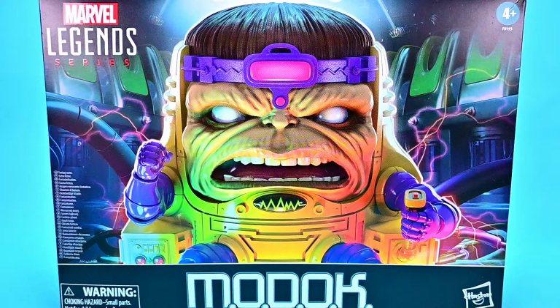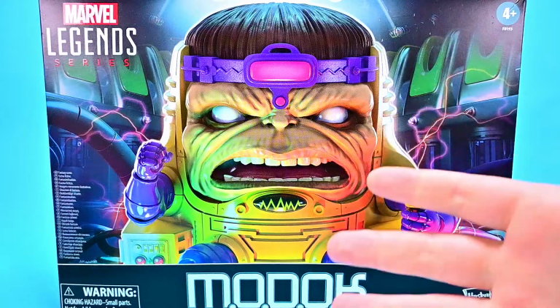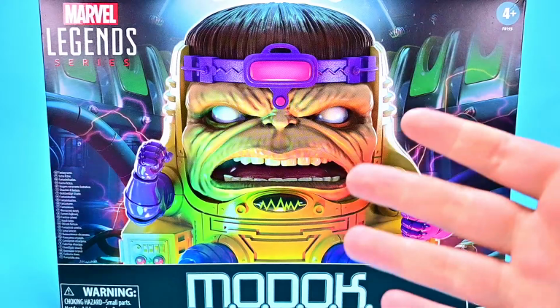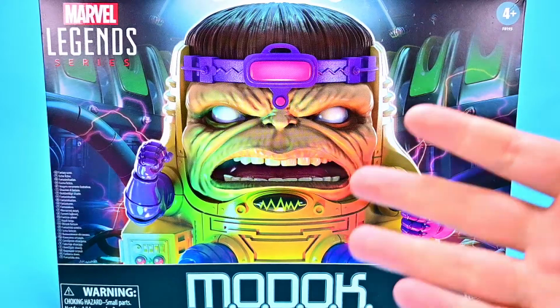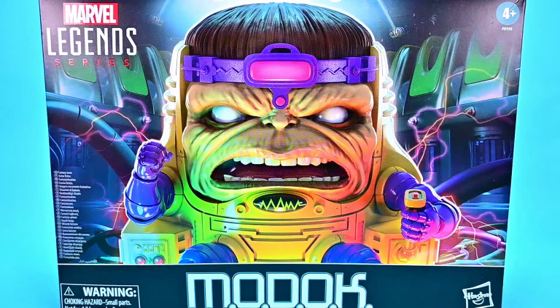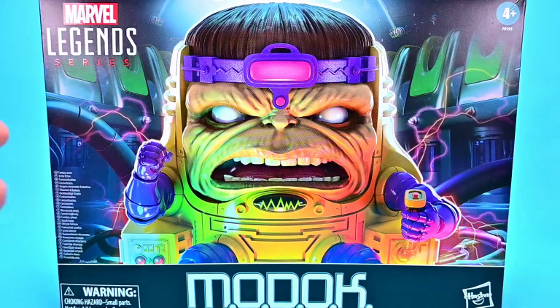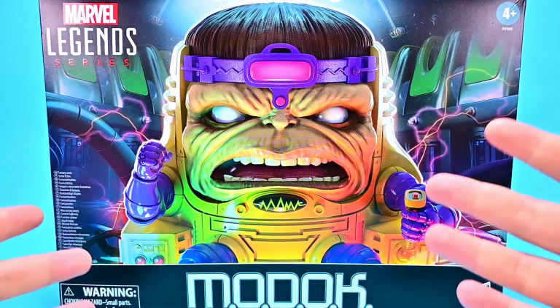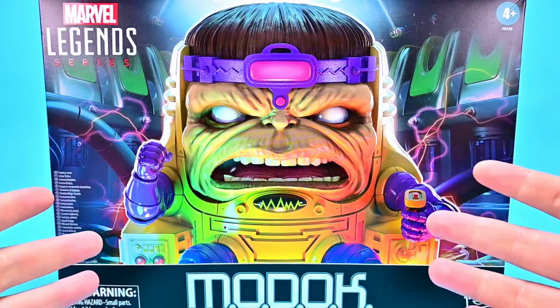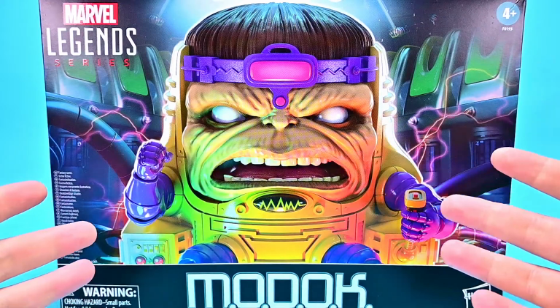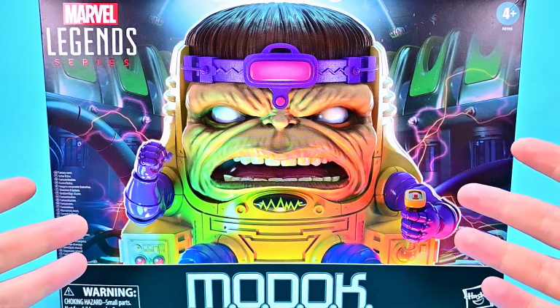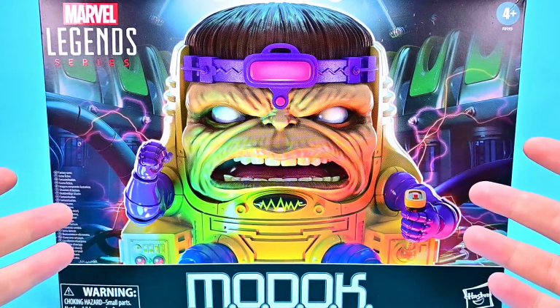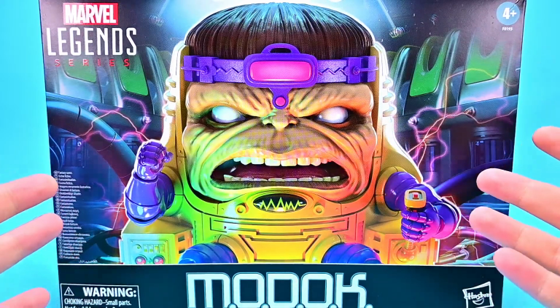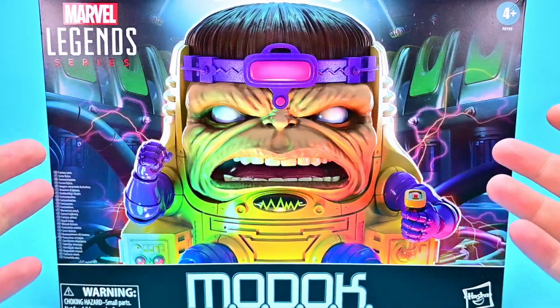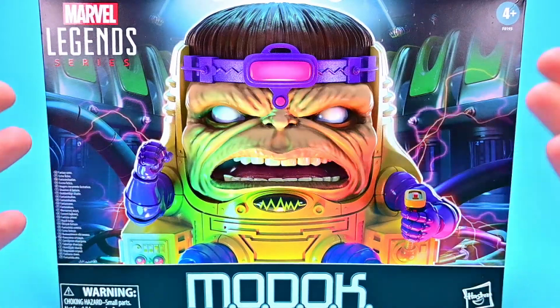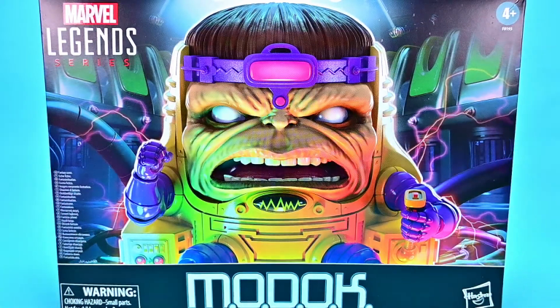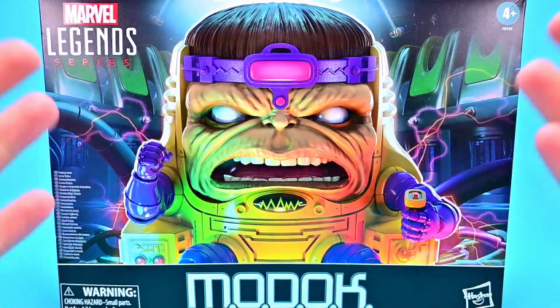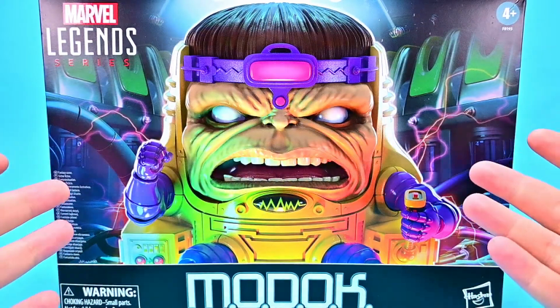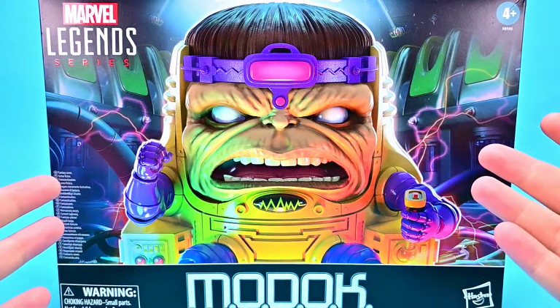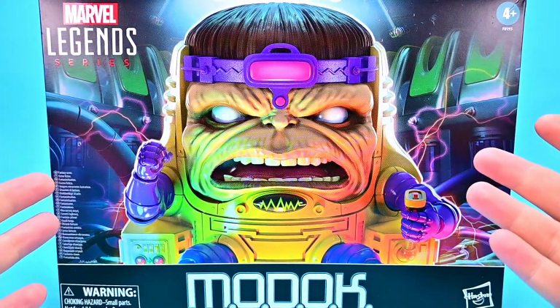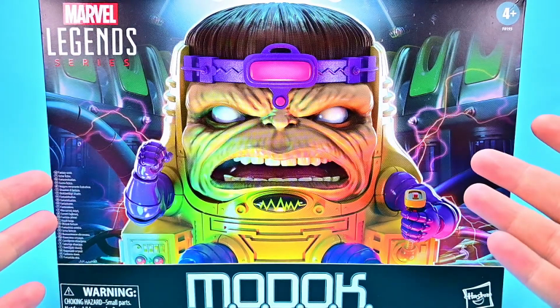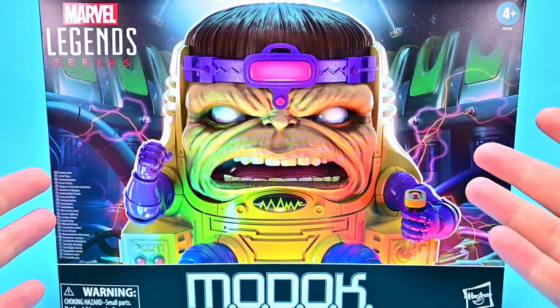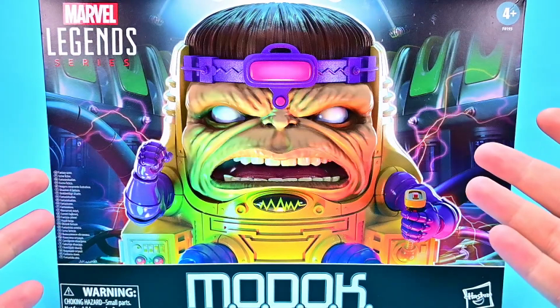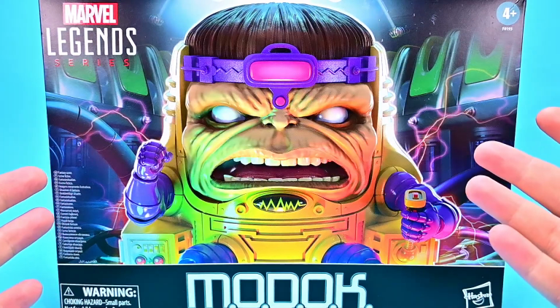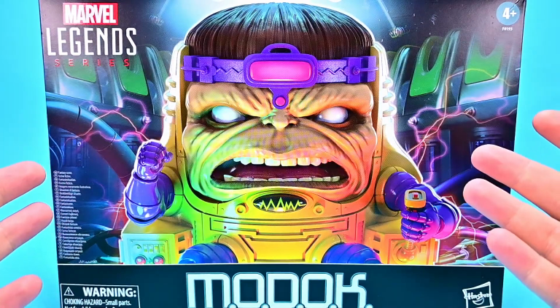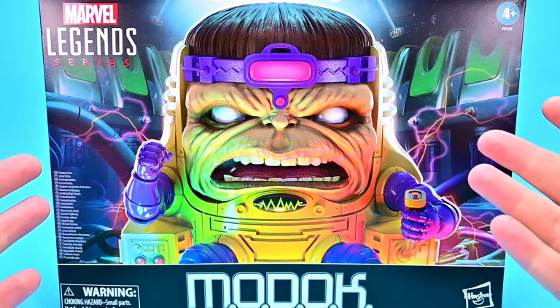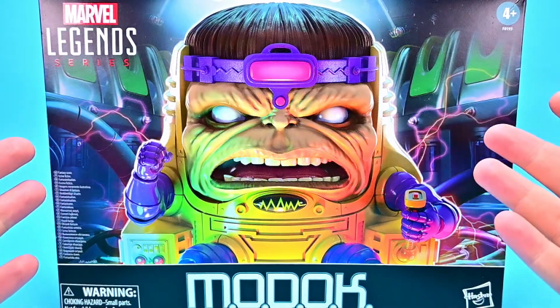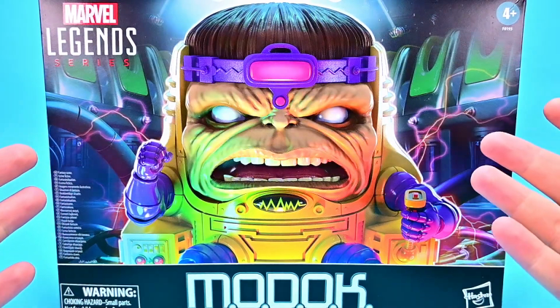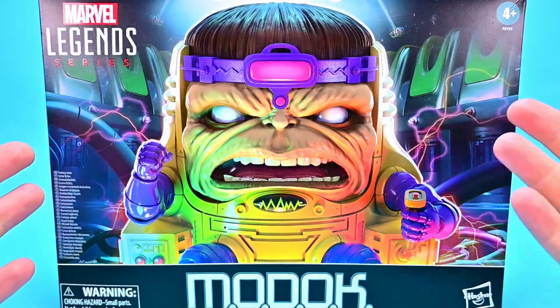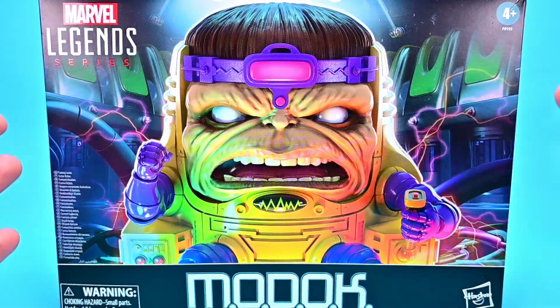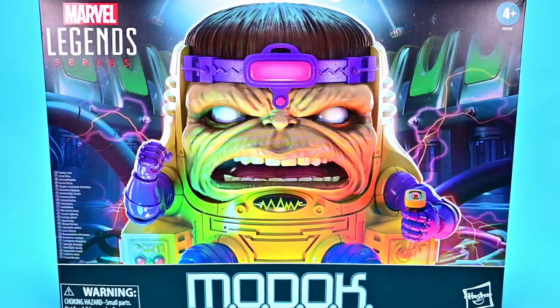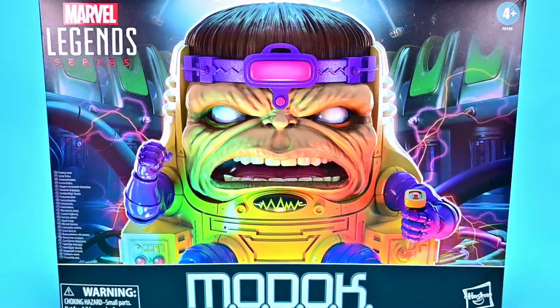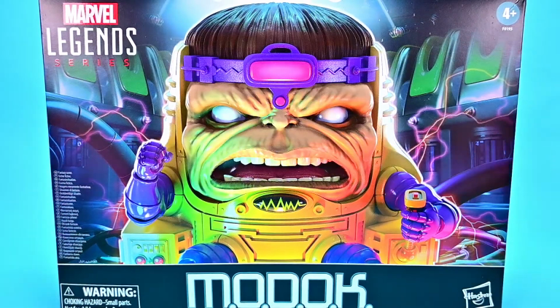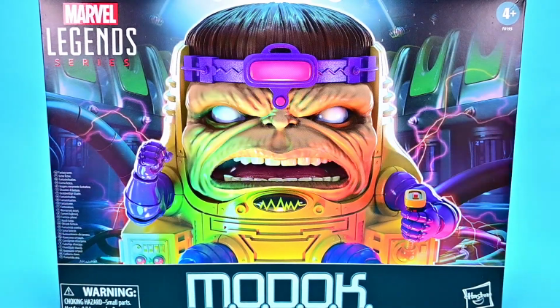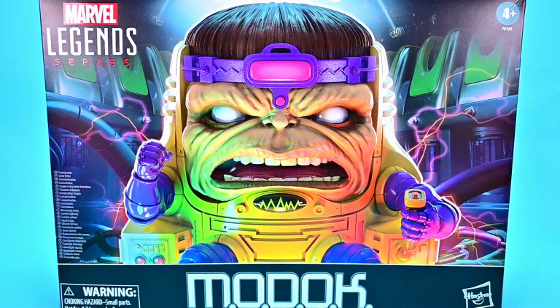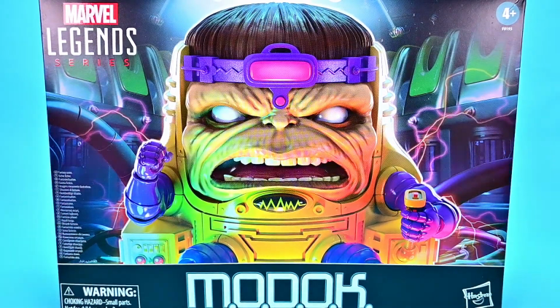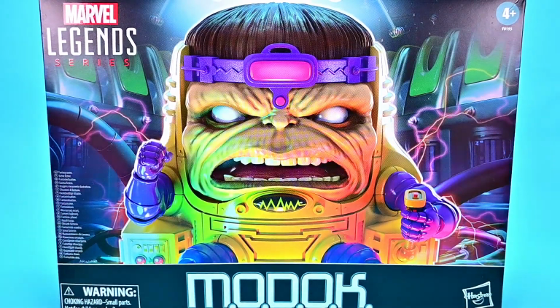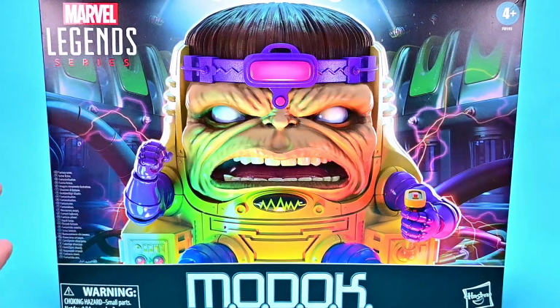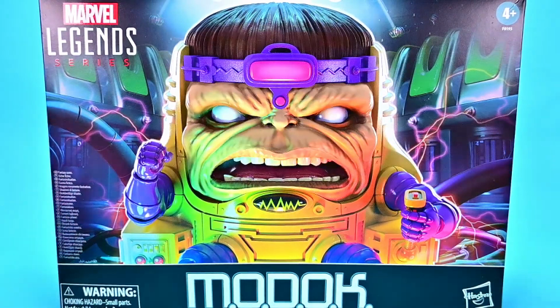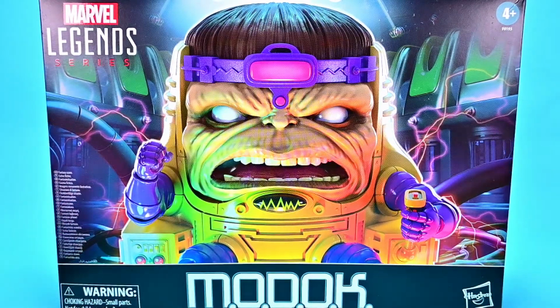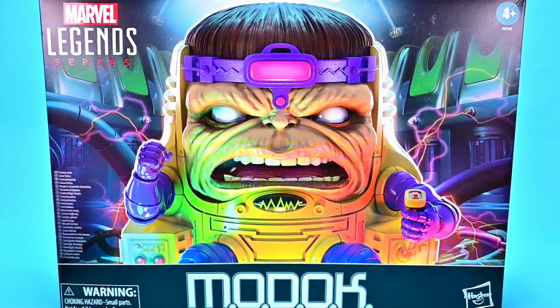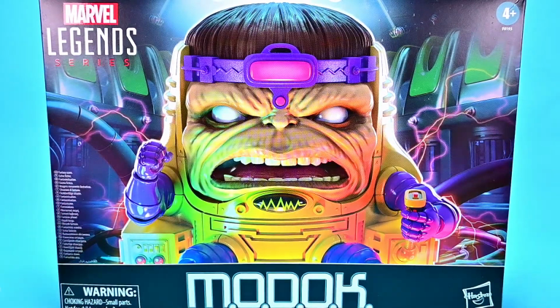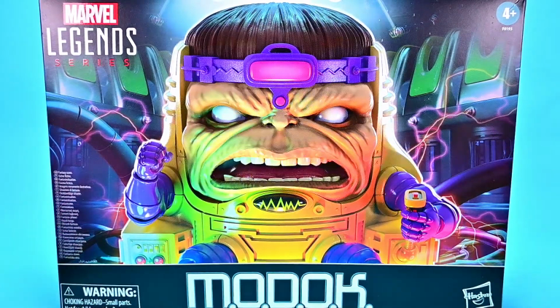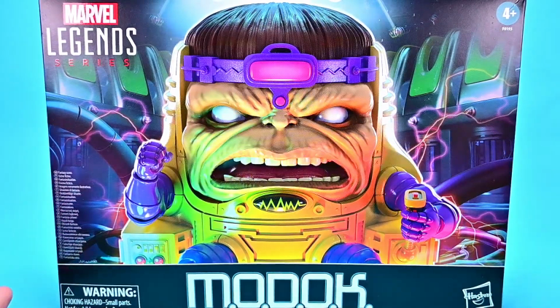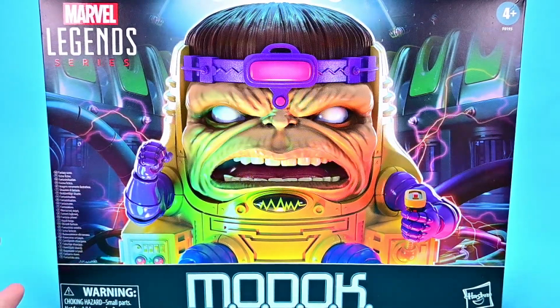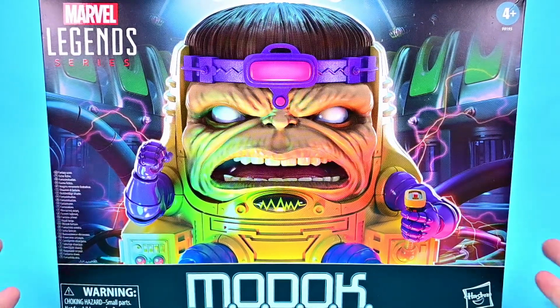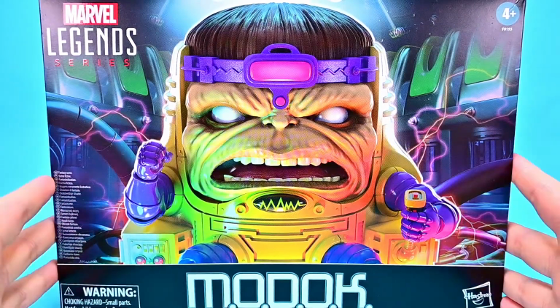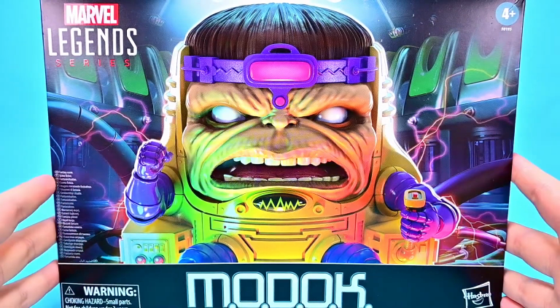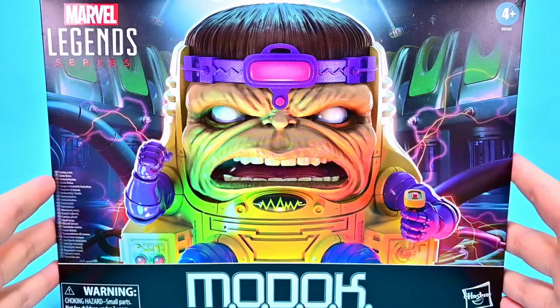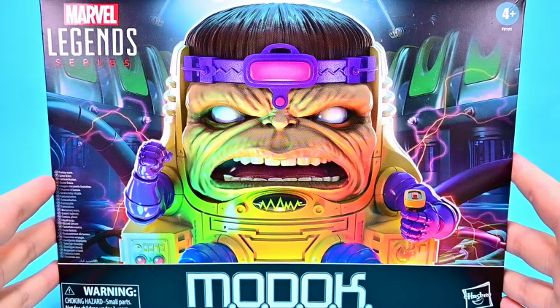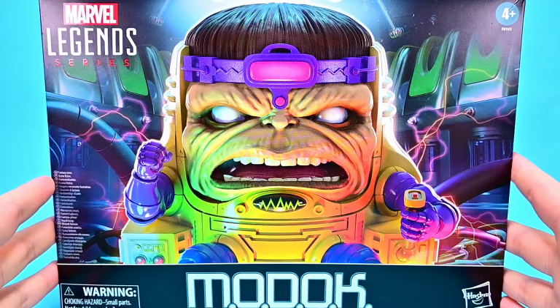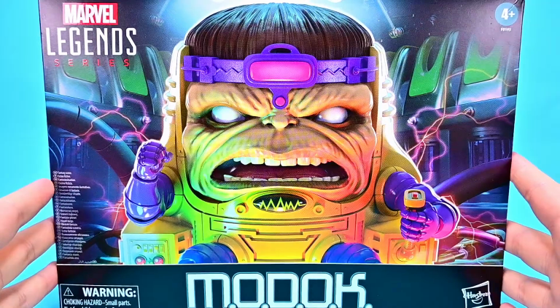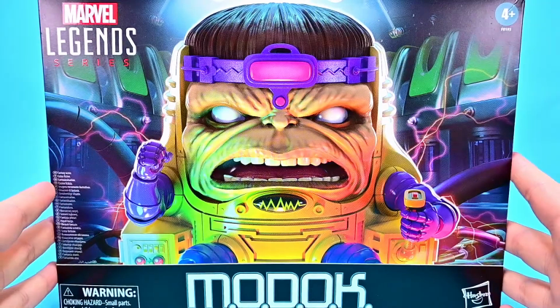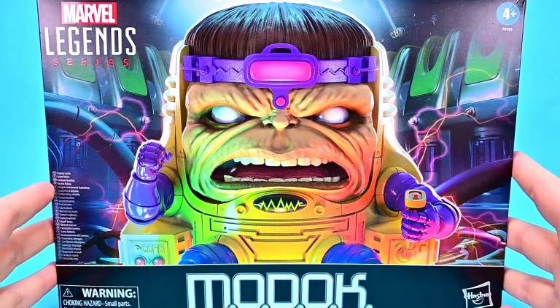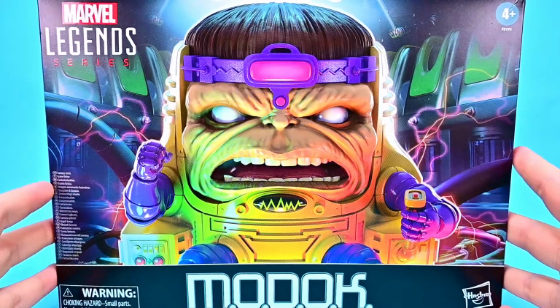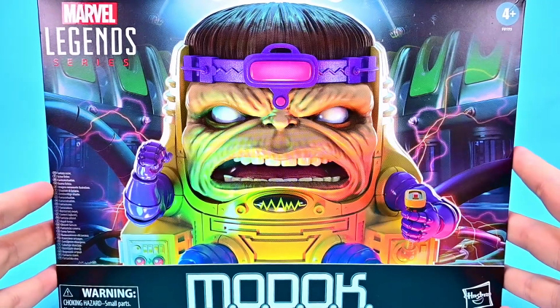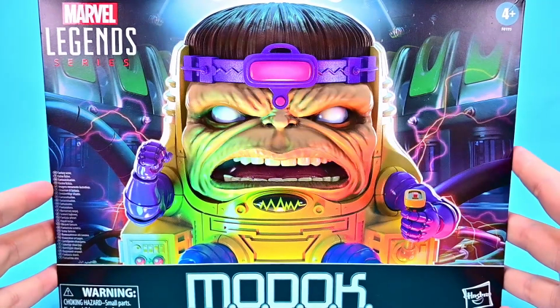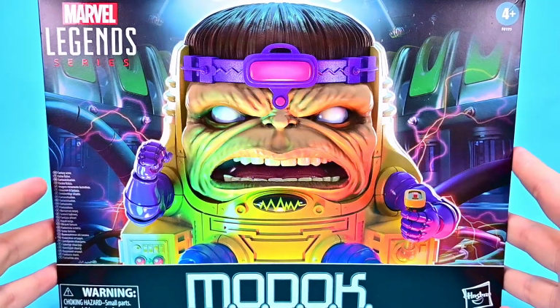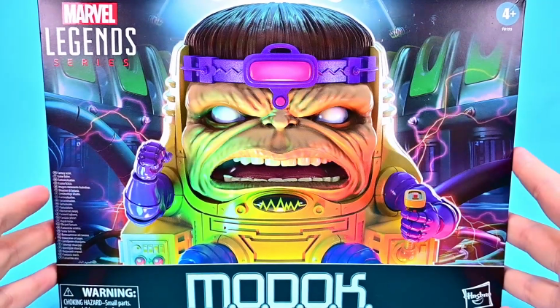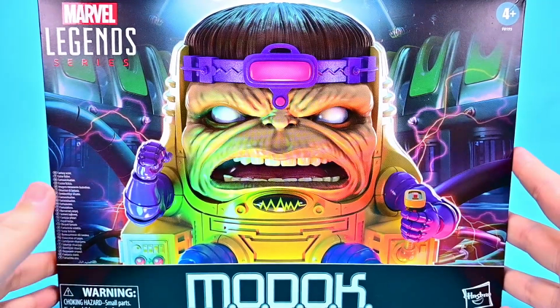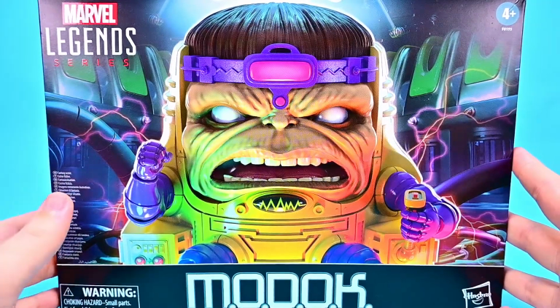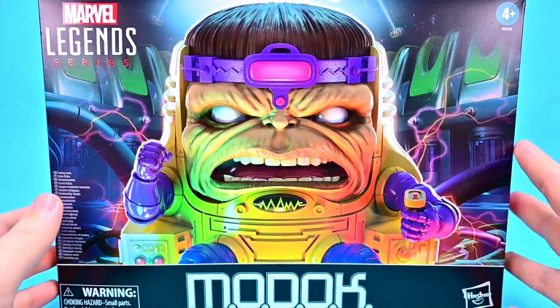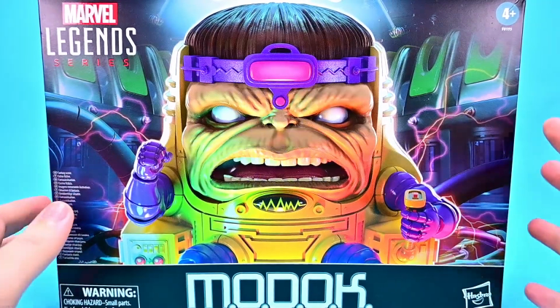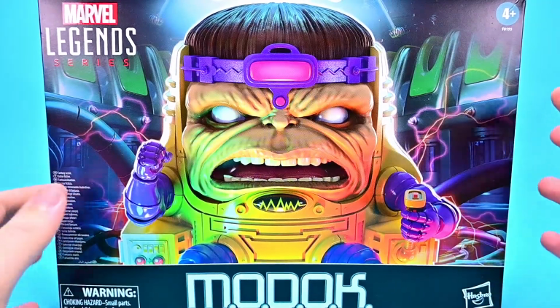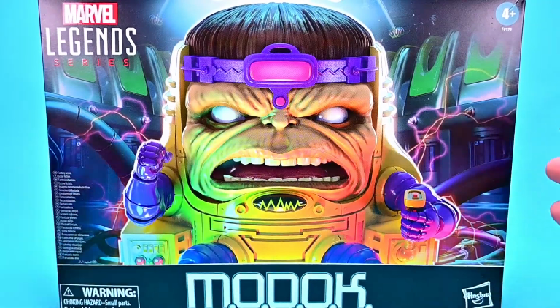What is going on guys? Welcome back to the Osner Show. I'm back with another Marvel Legends — this time we have the deluxe MODOK figure, and this thing looks awesome.